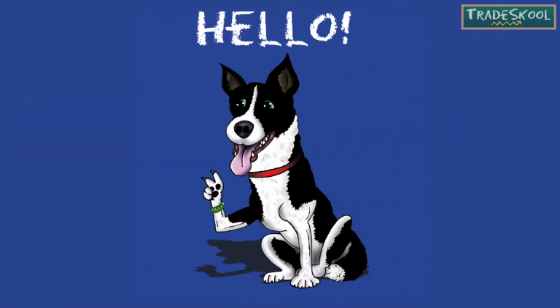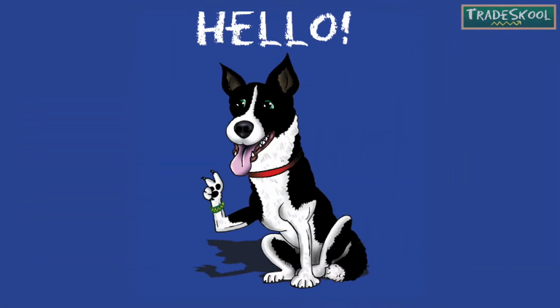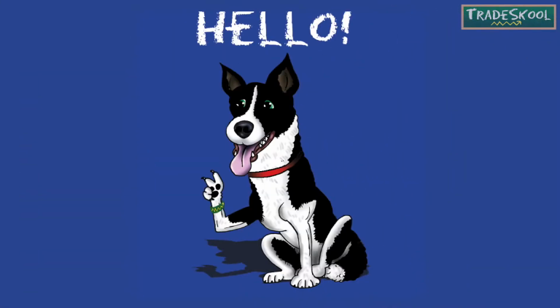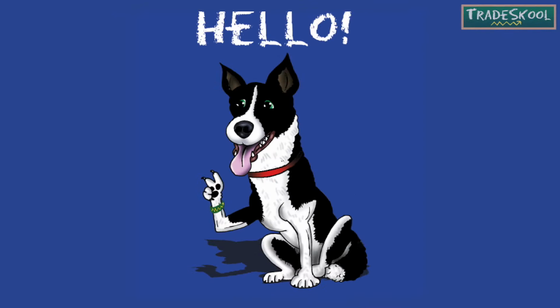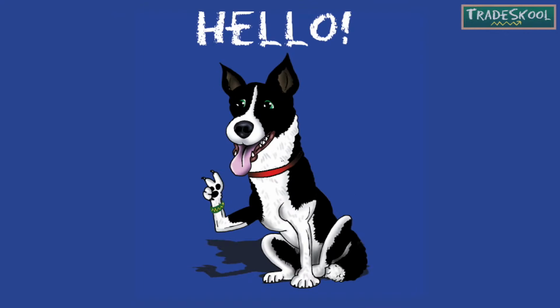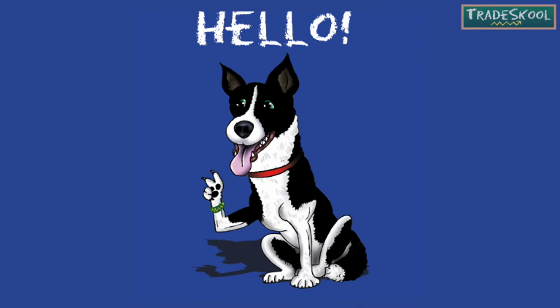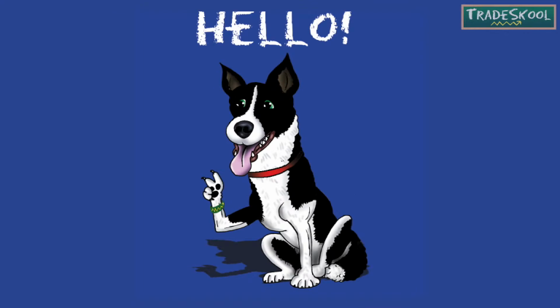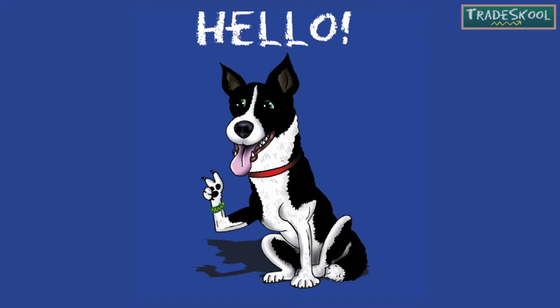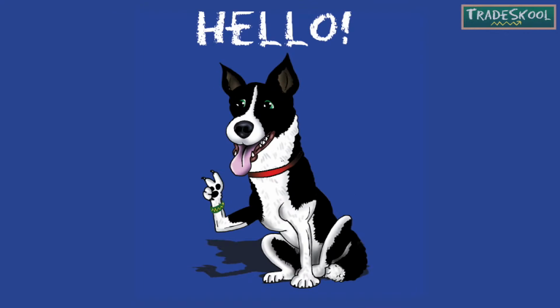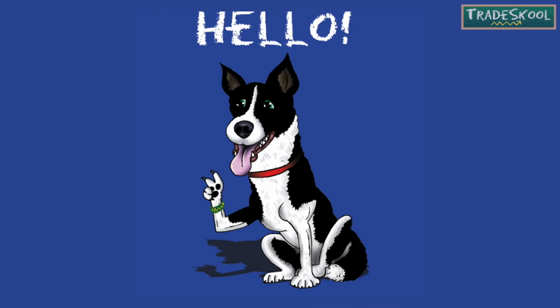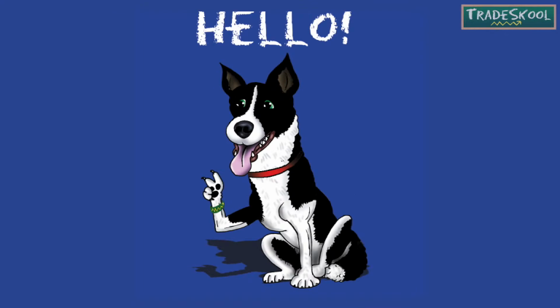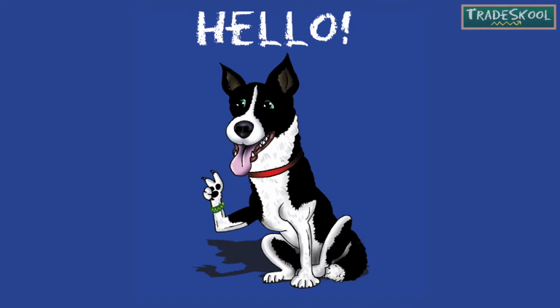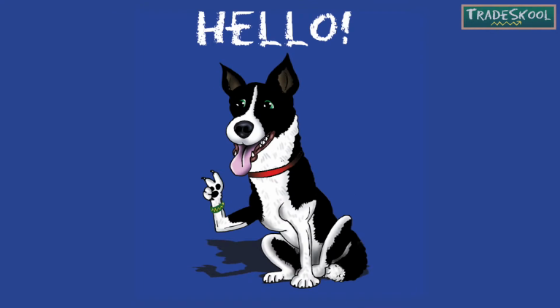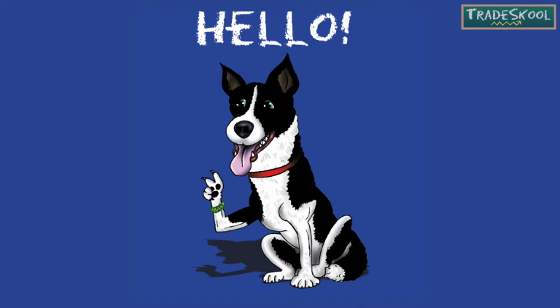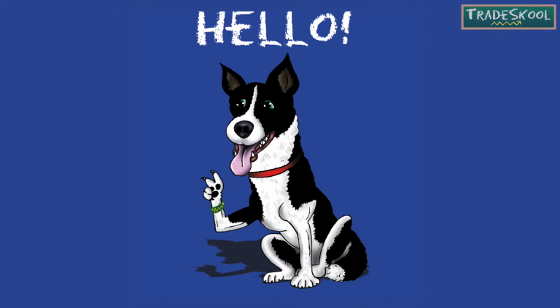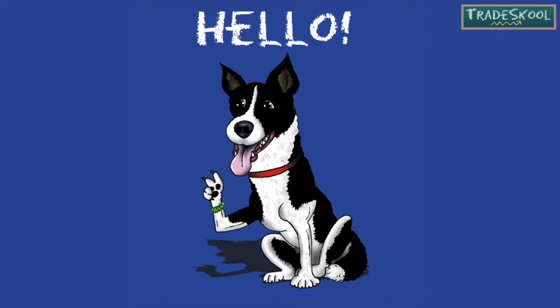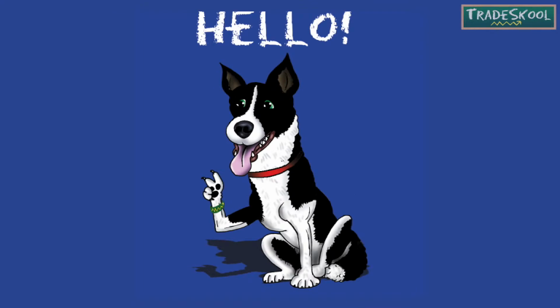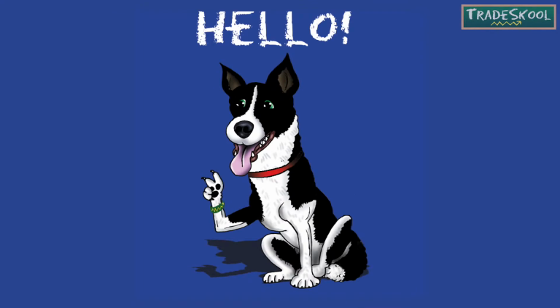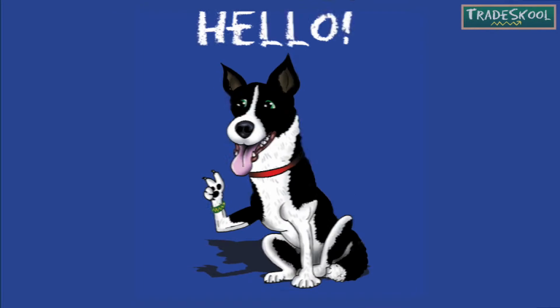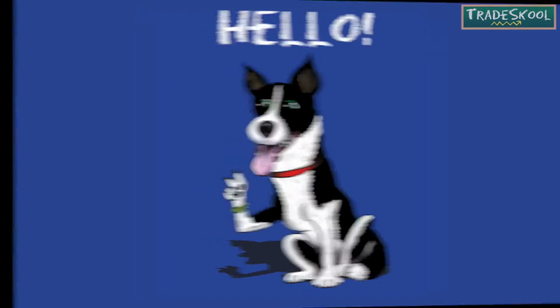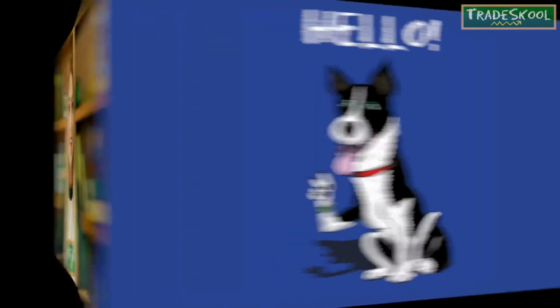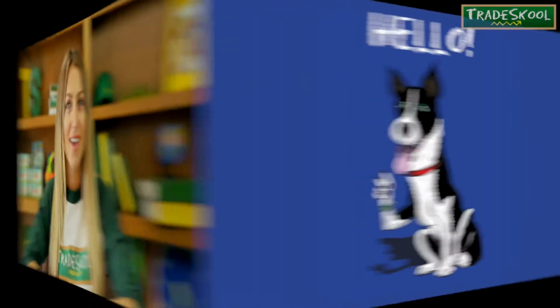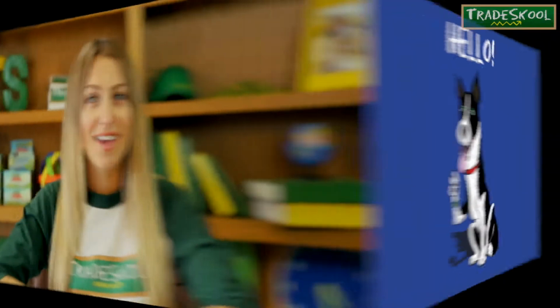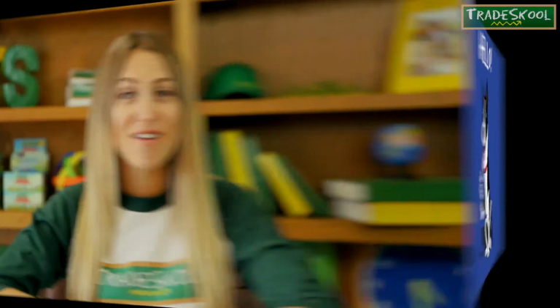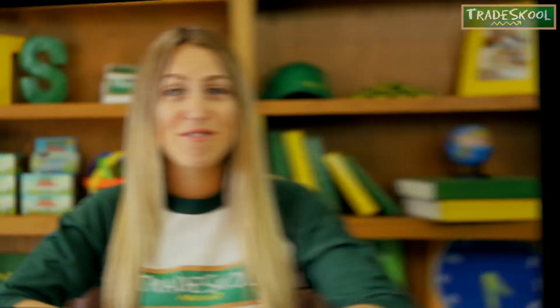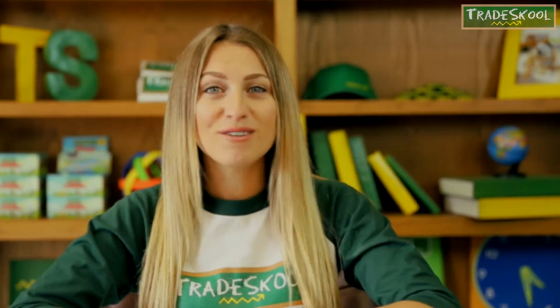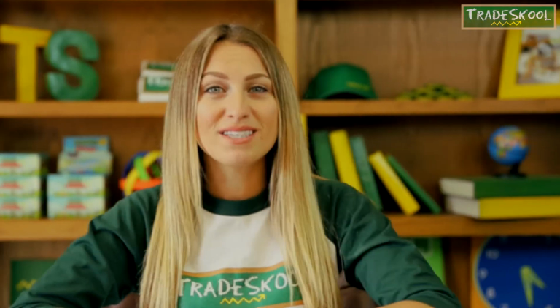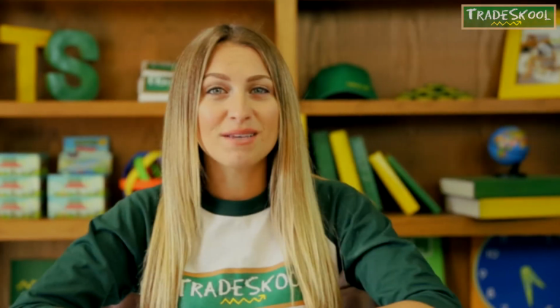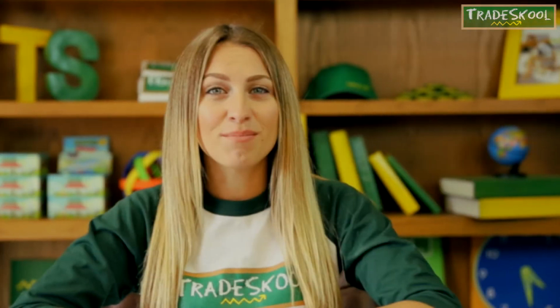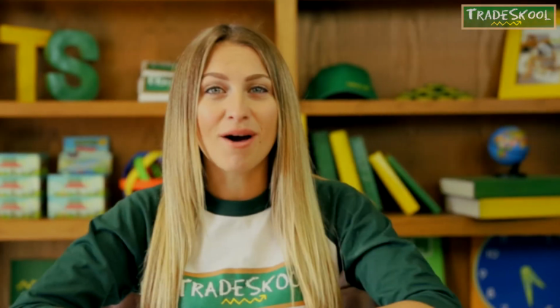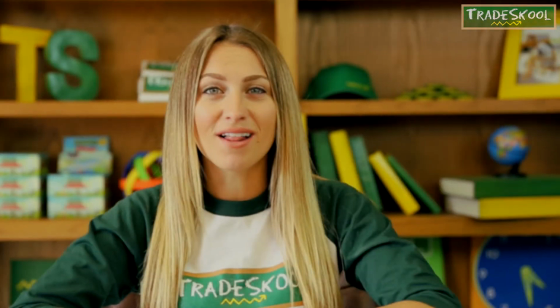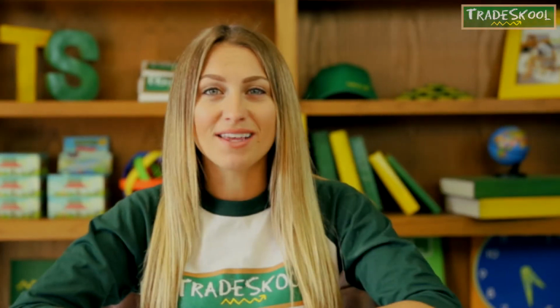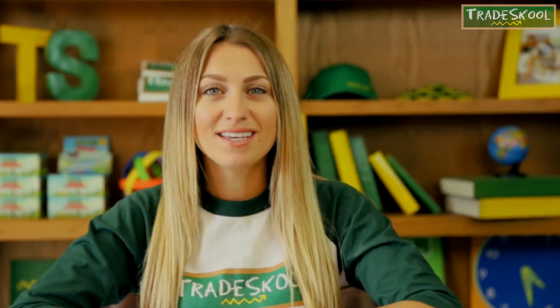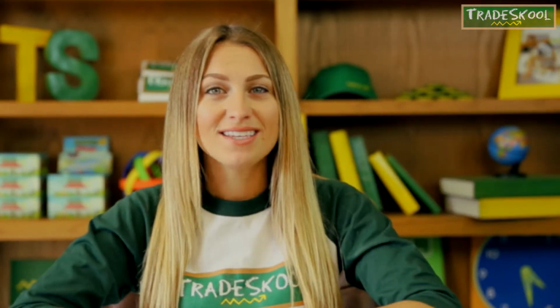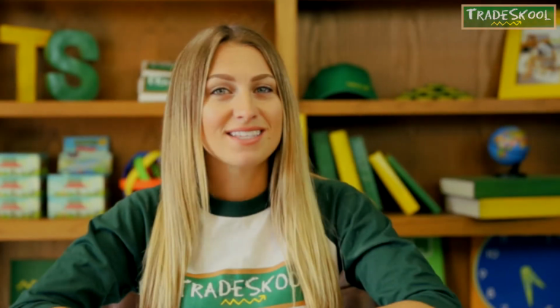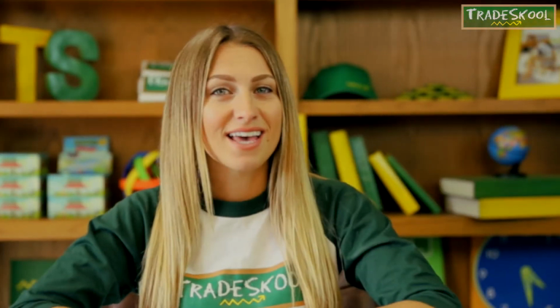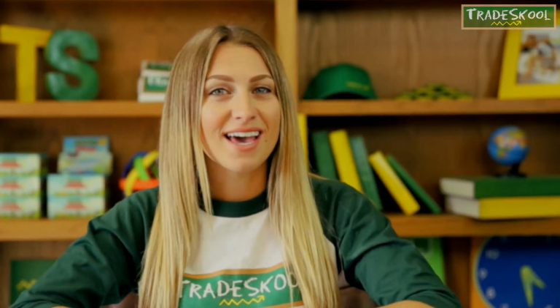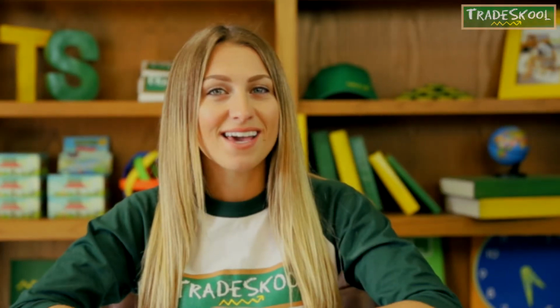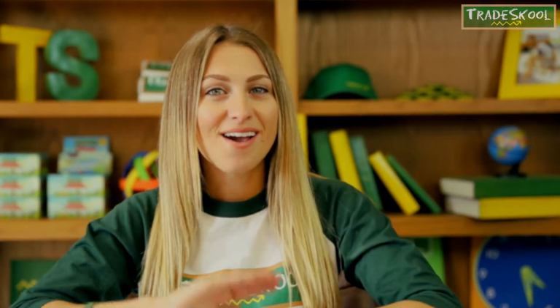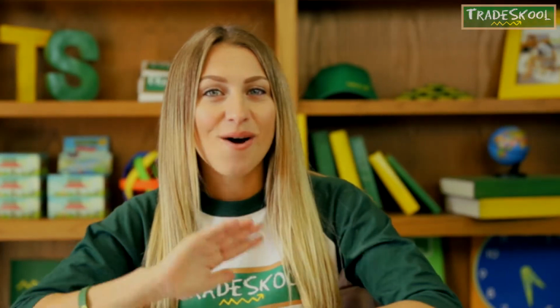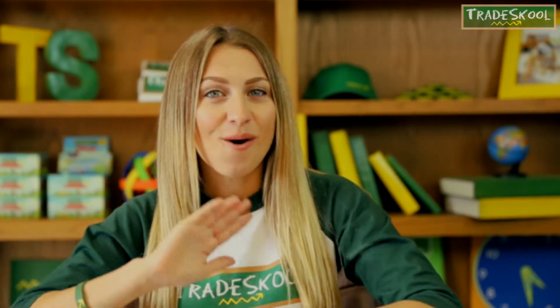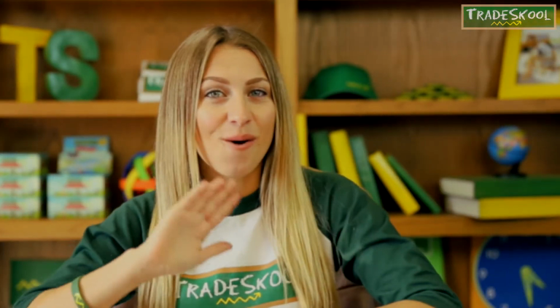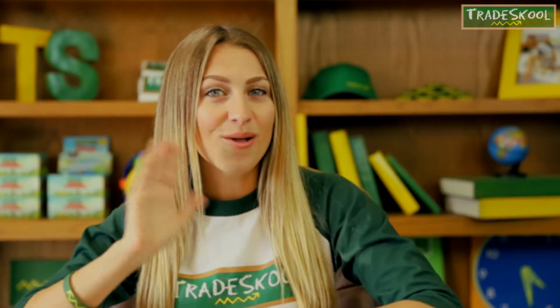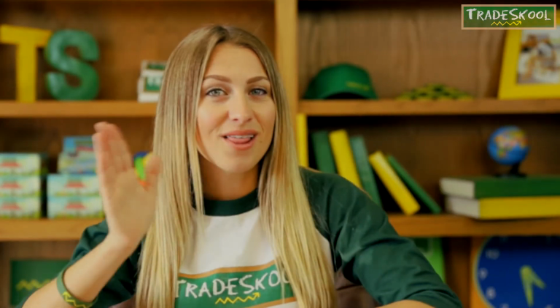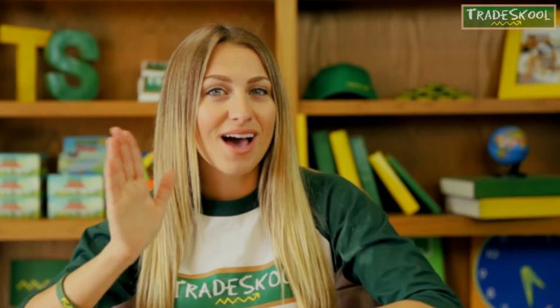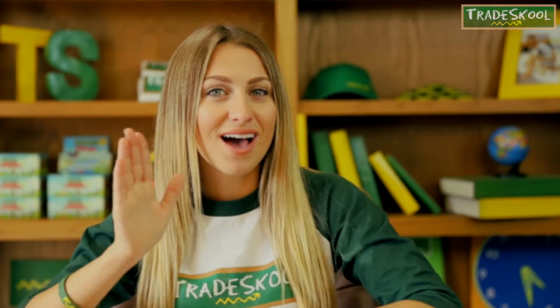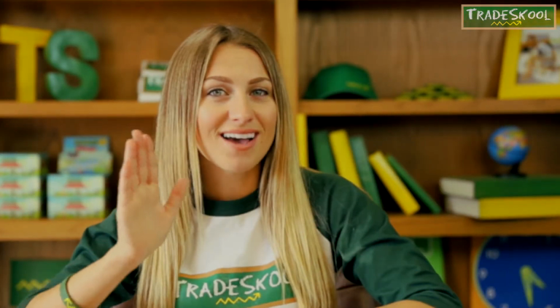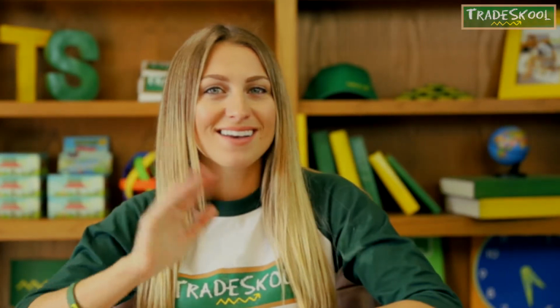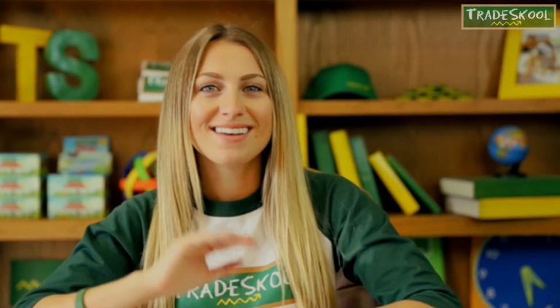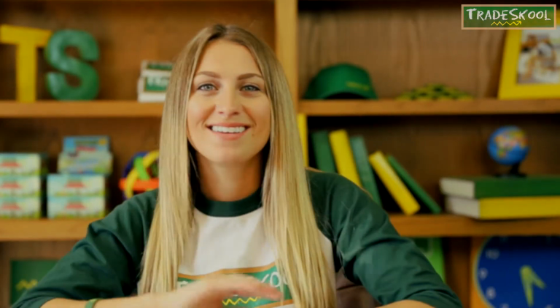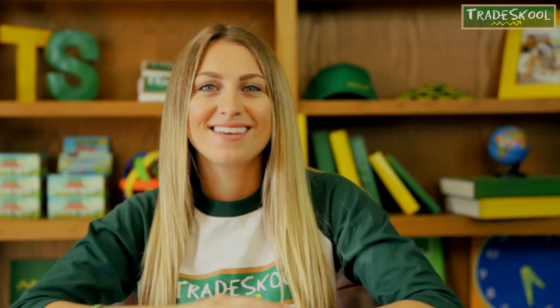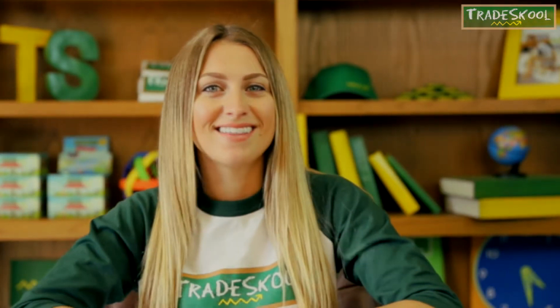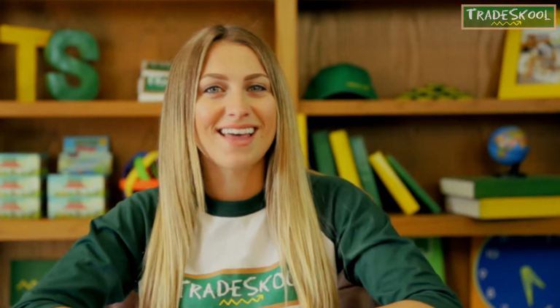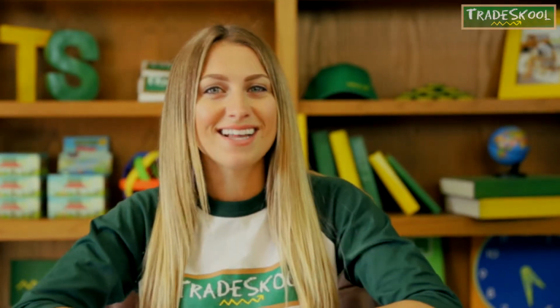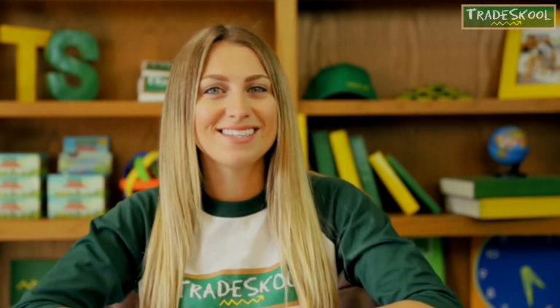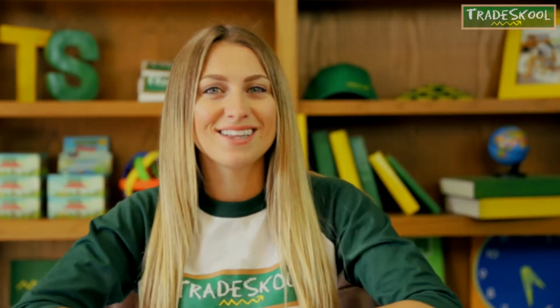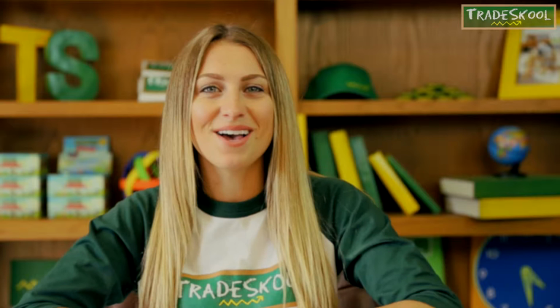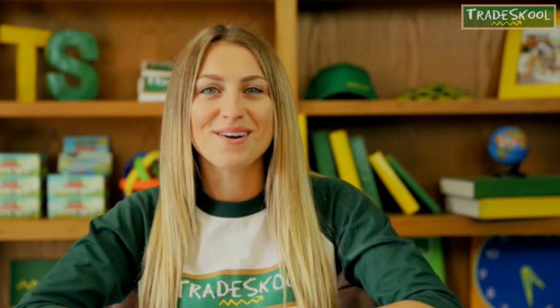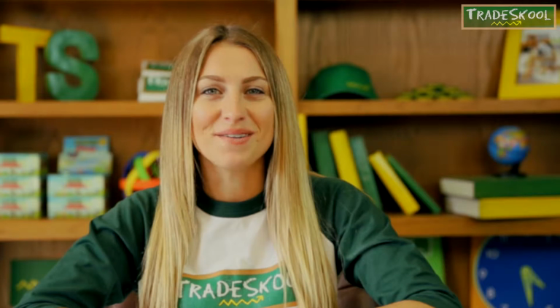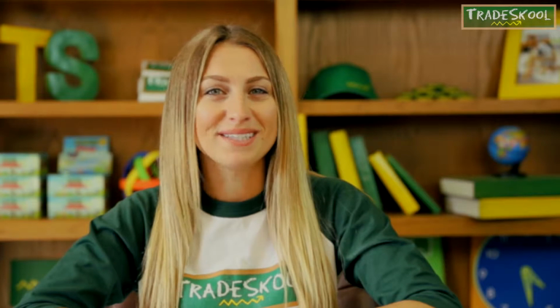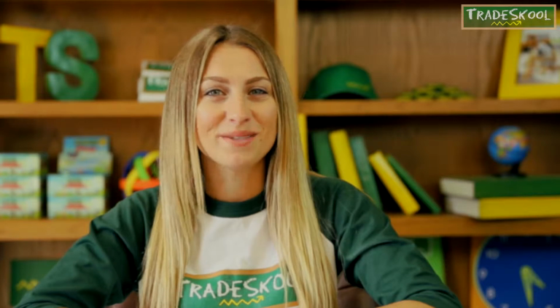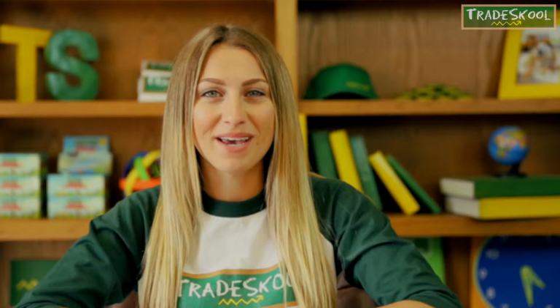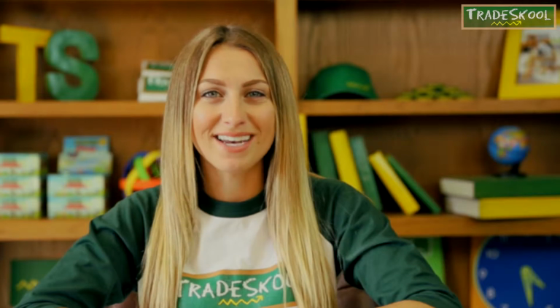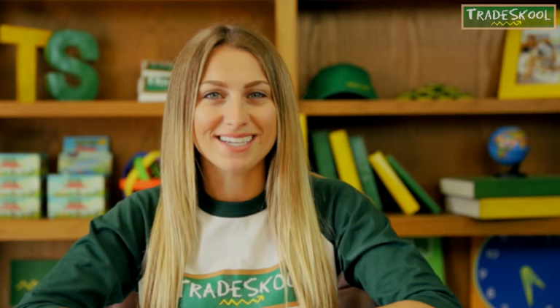Hello! If you see Polly, say hola. That's hello in Spanish.